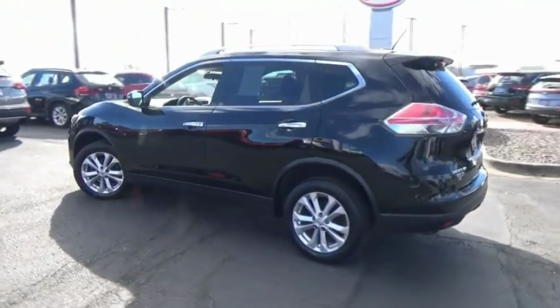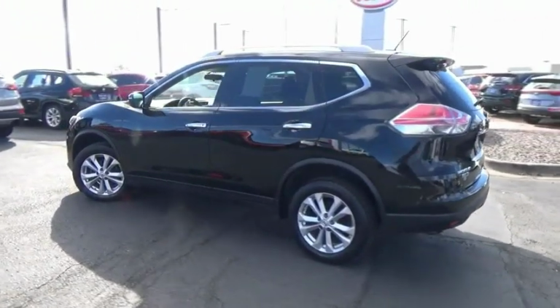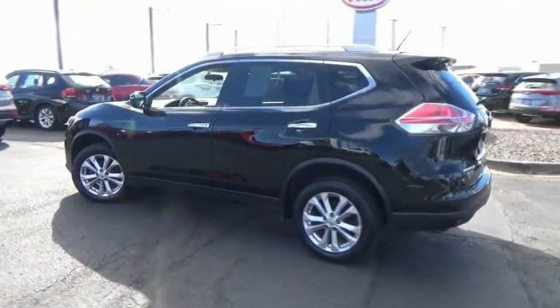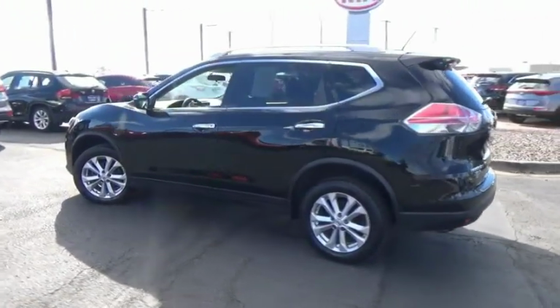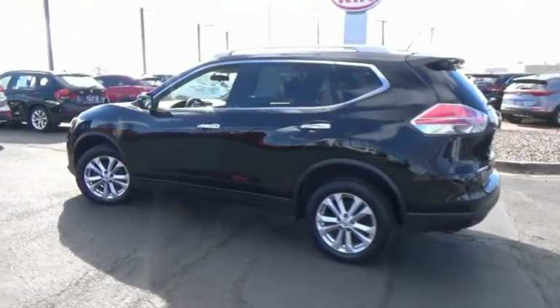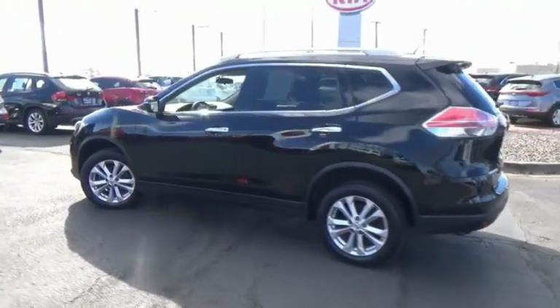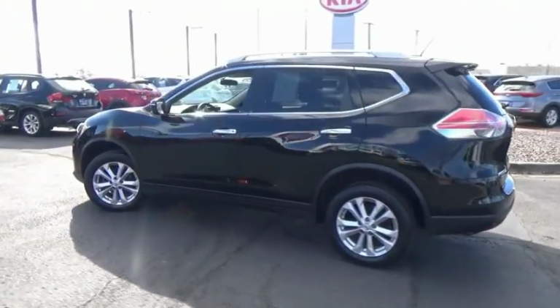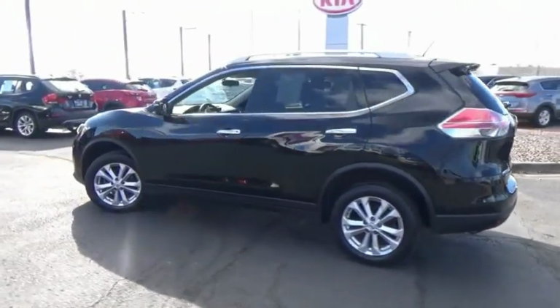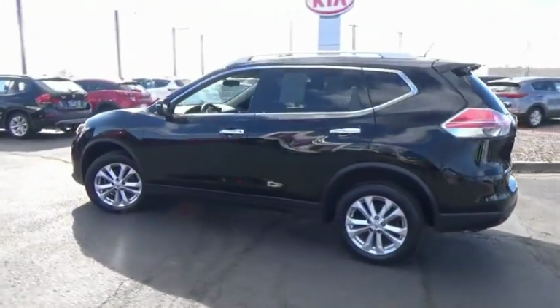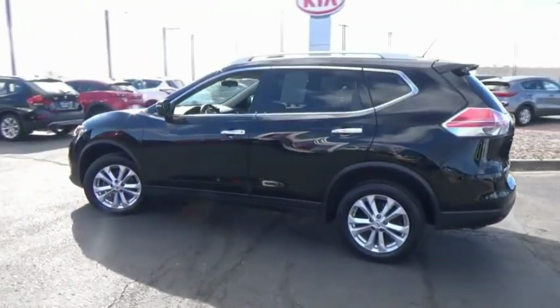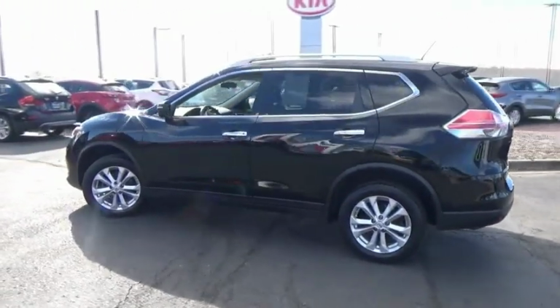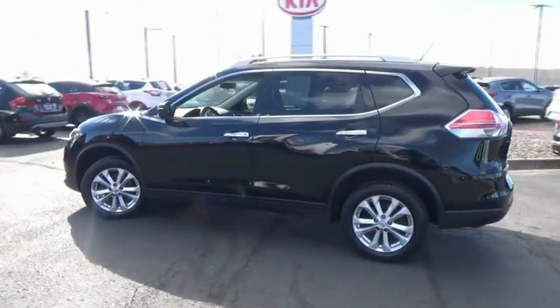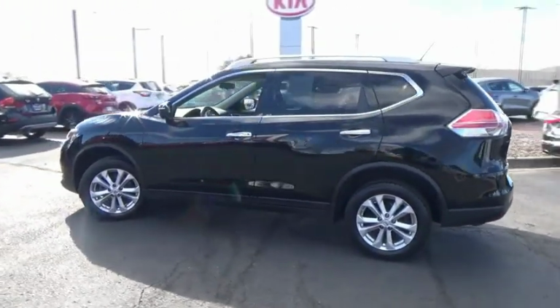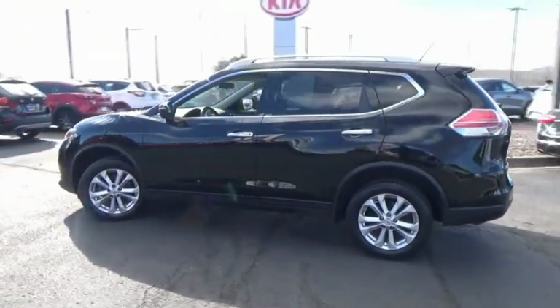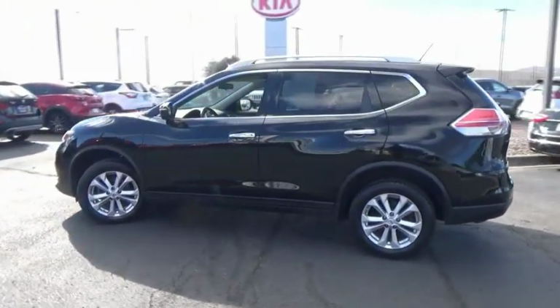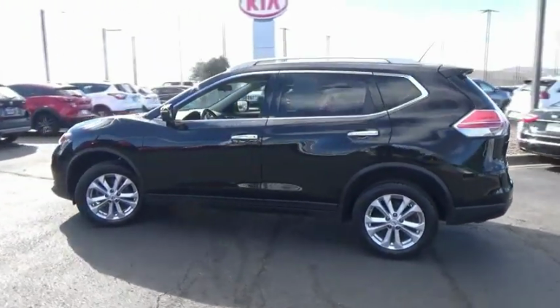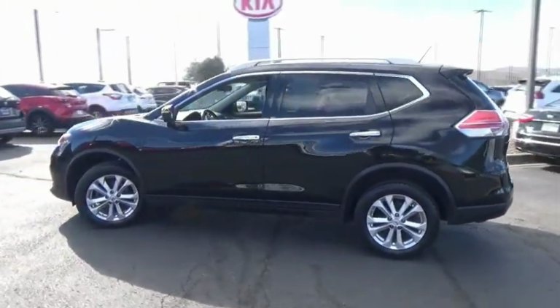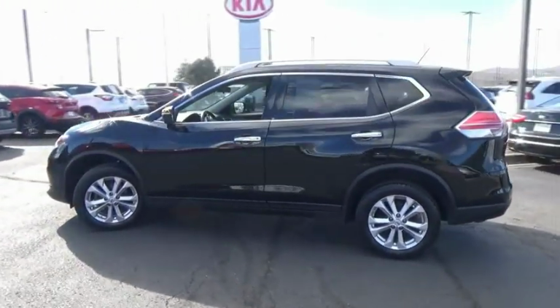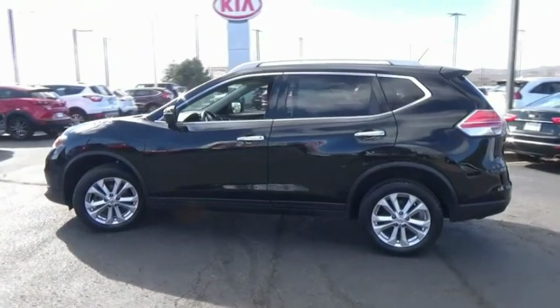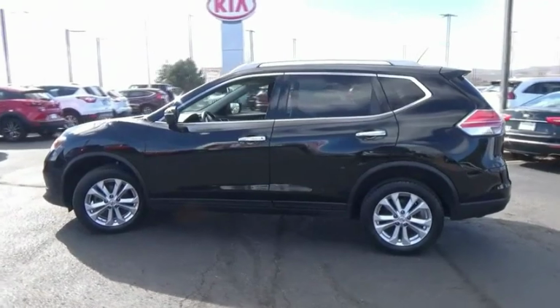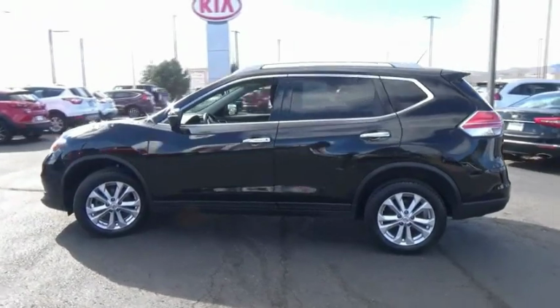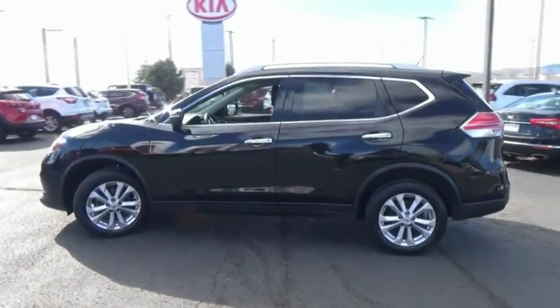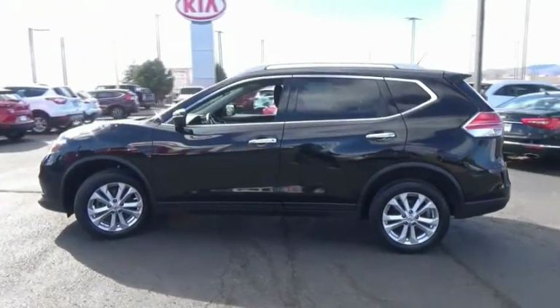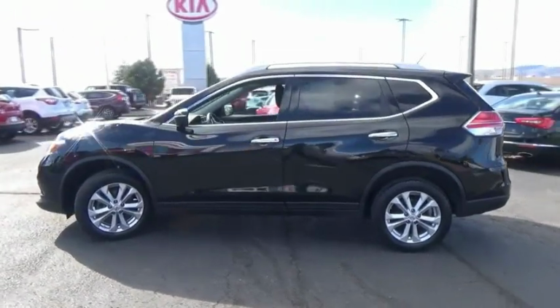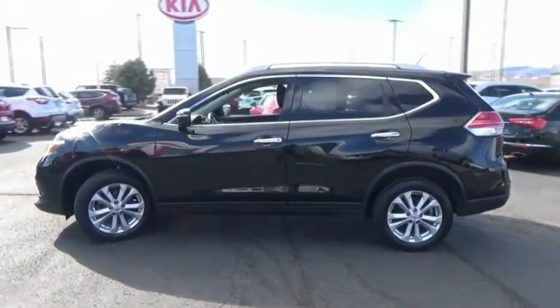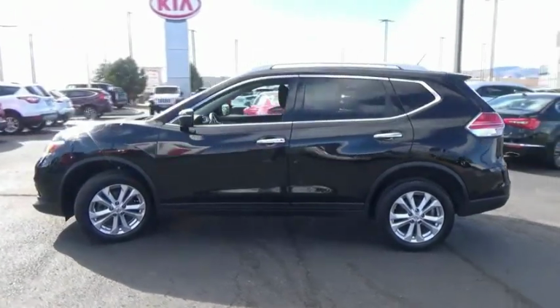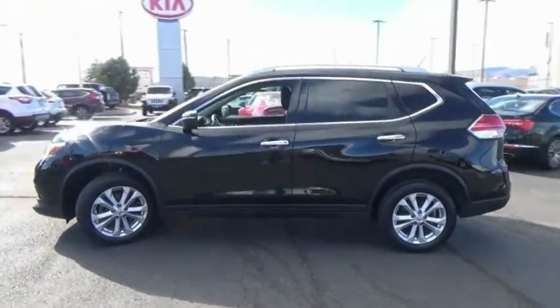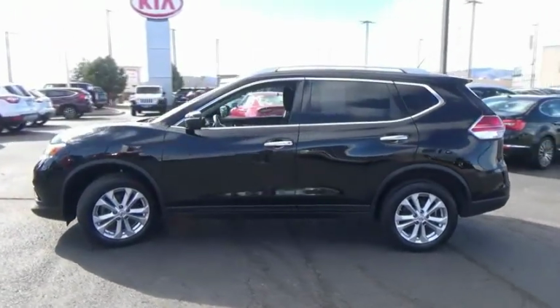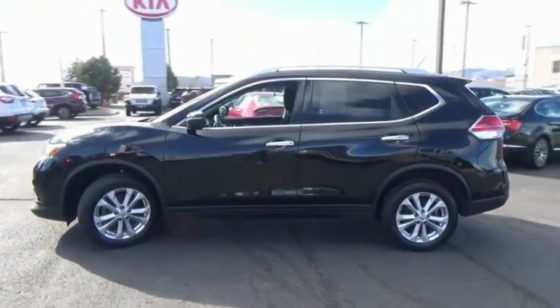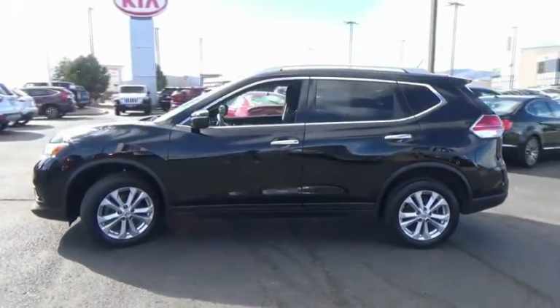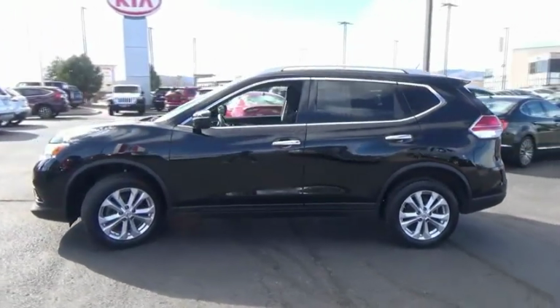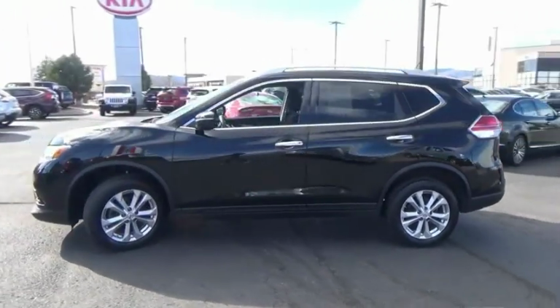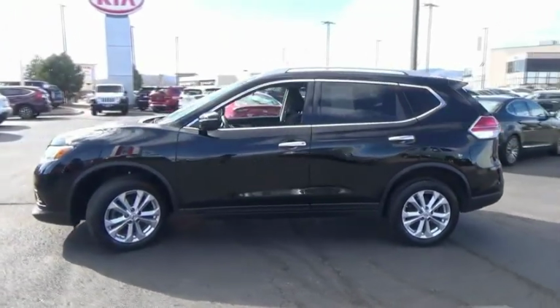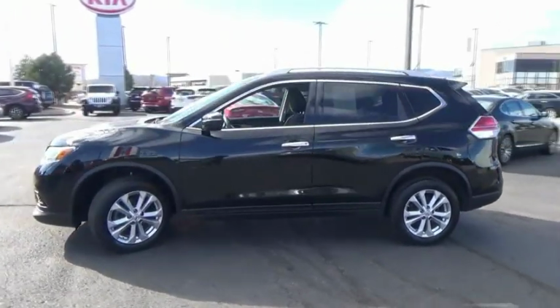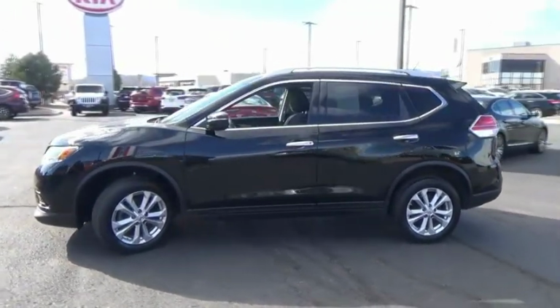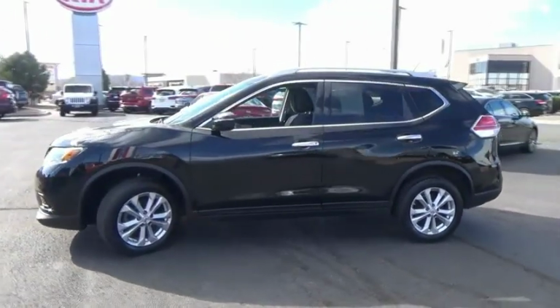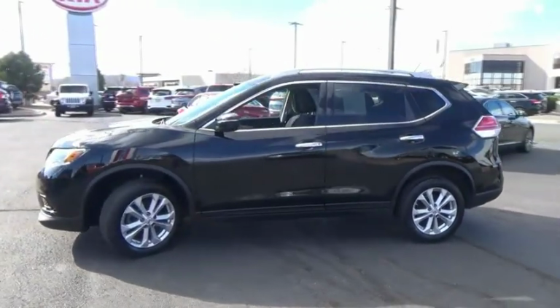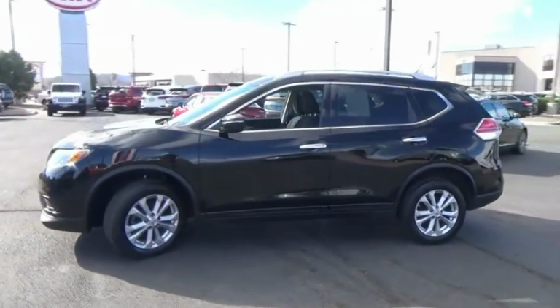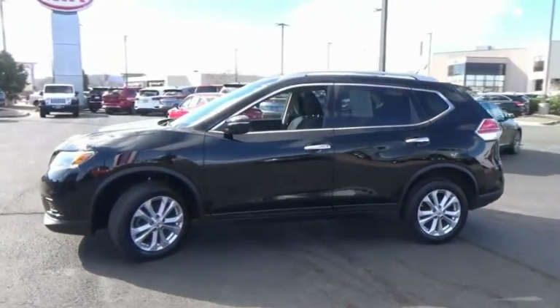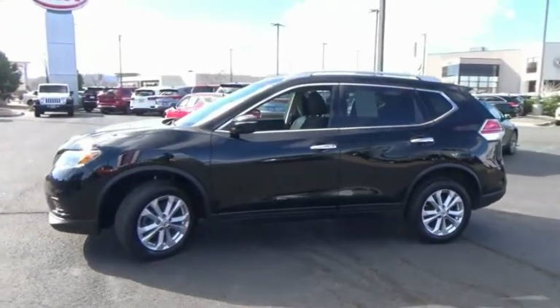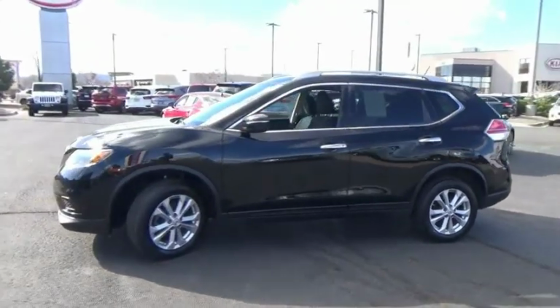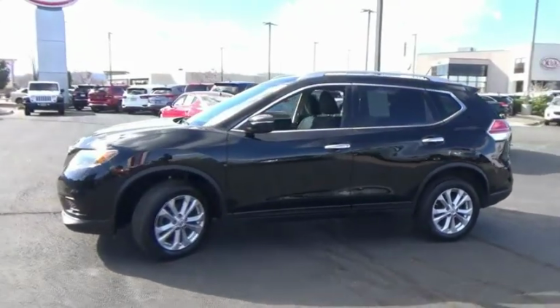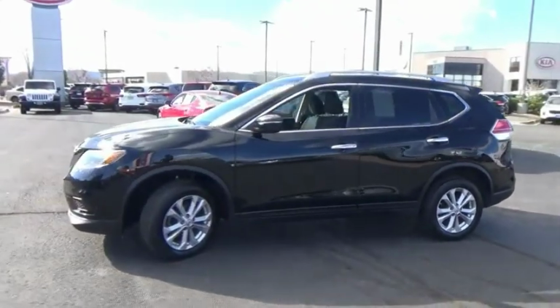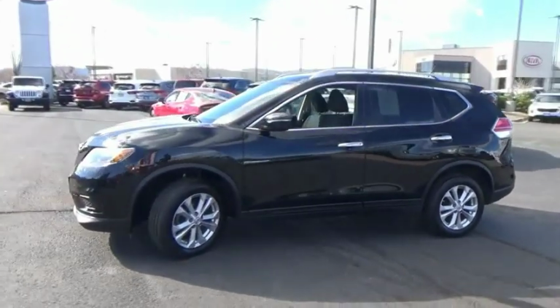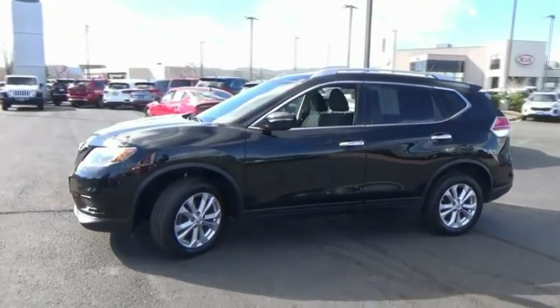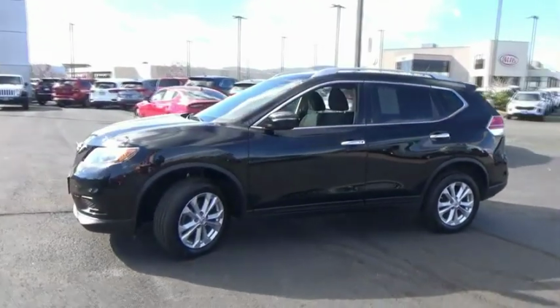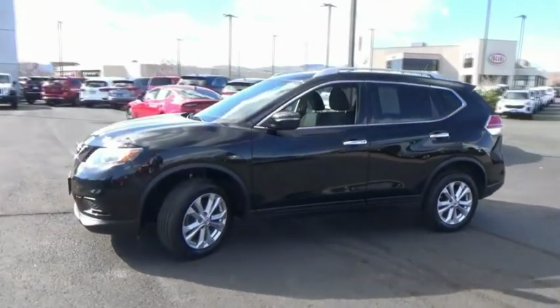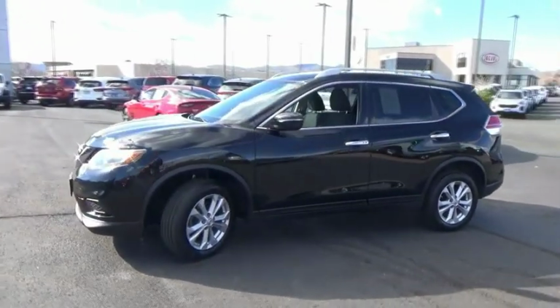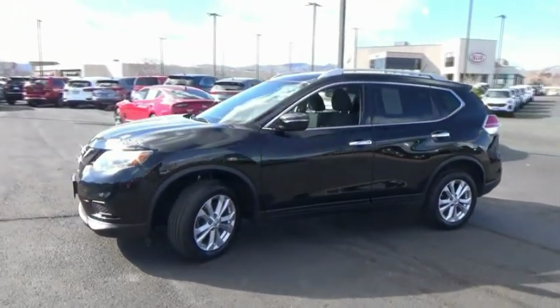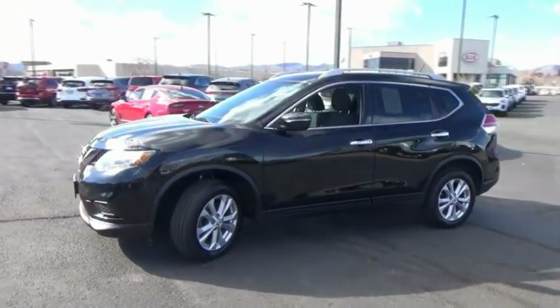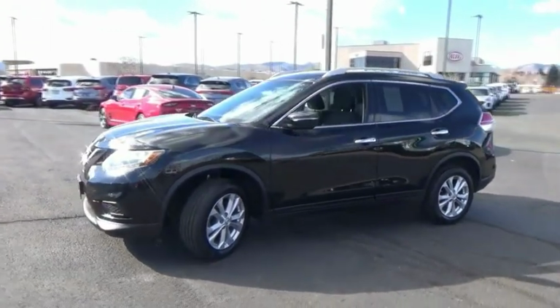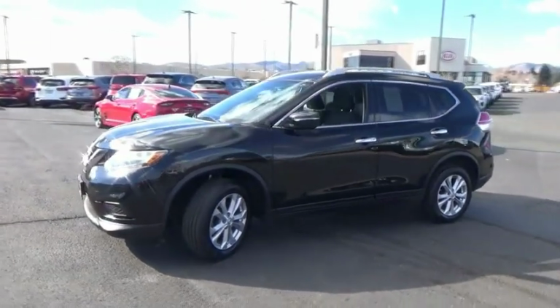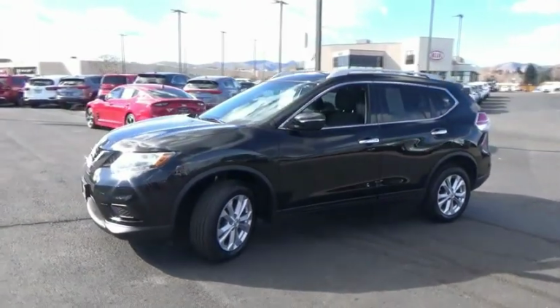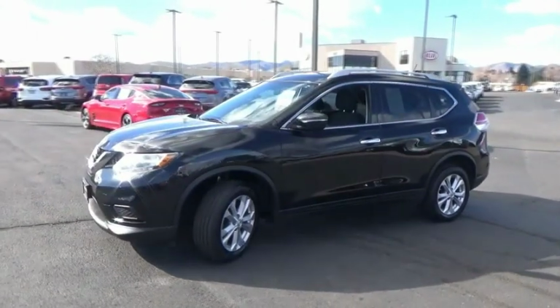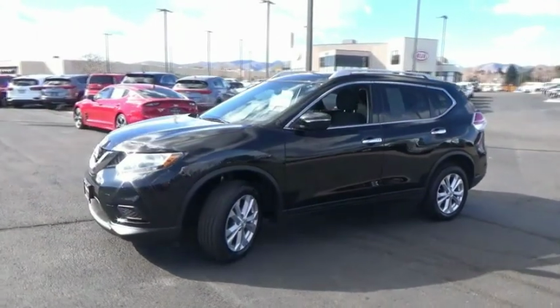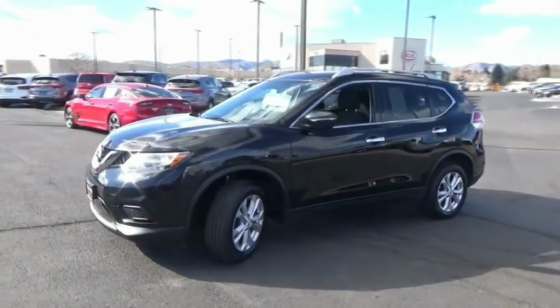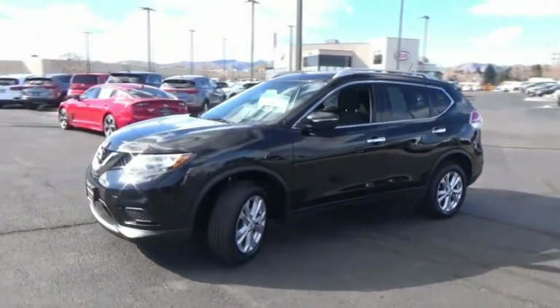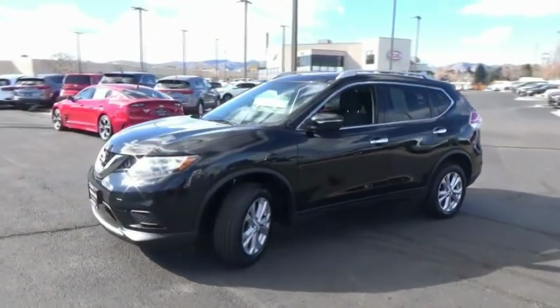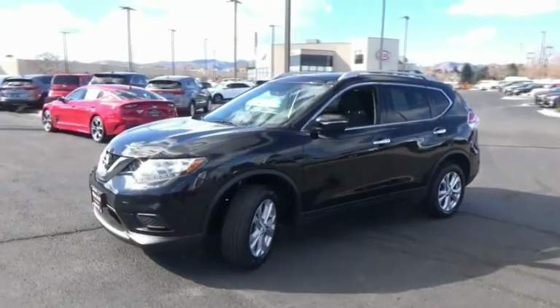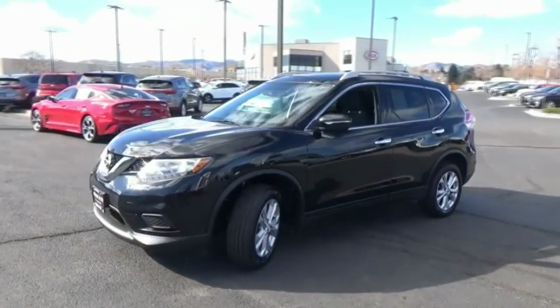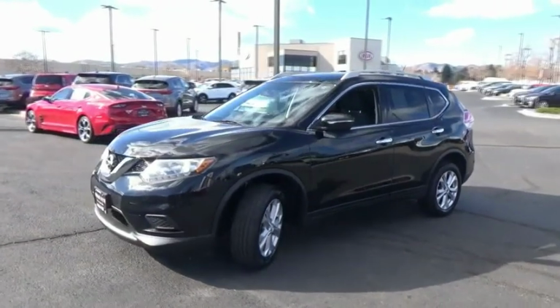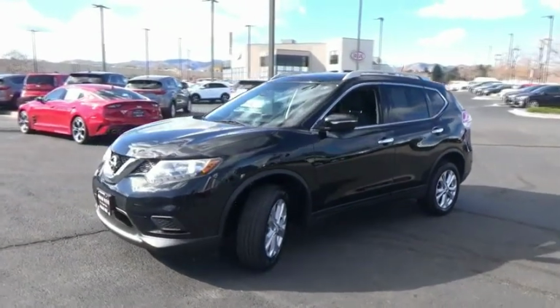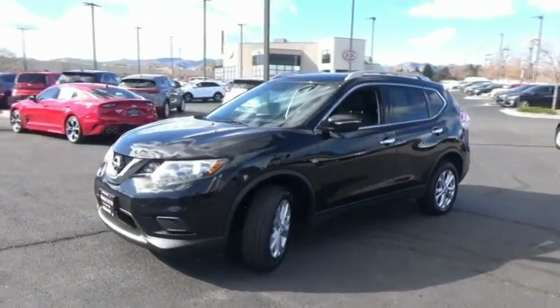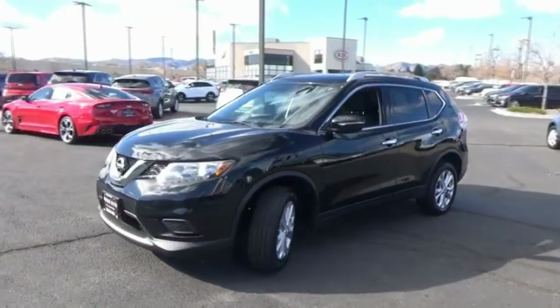This vehicle has less than 70,000 miles. Here are some of this vehicle's great options: center arm rest,